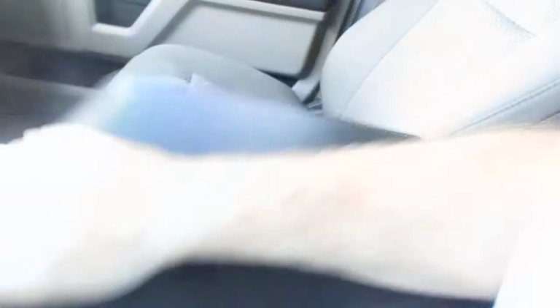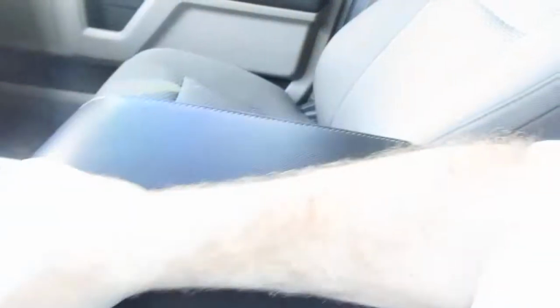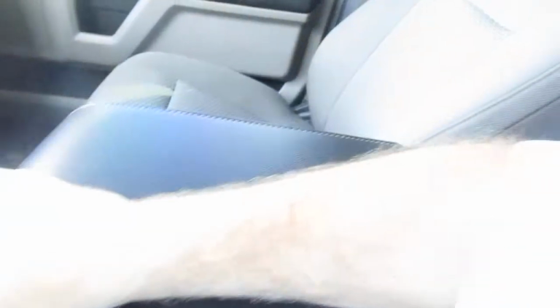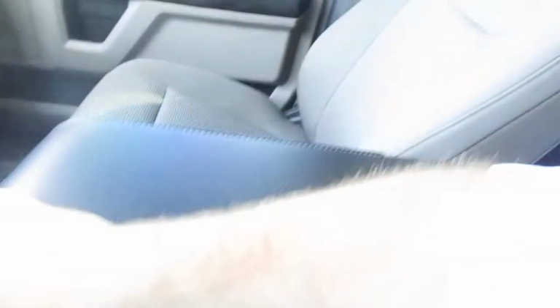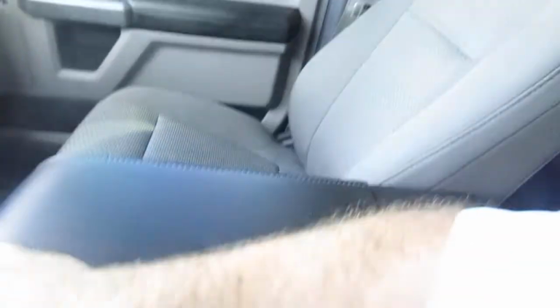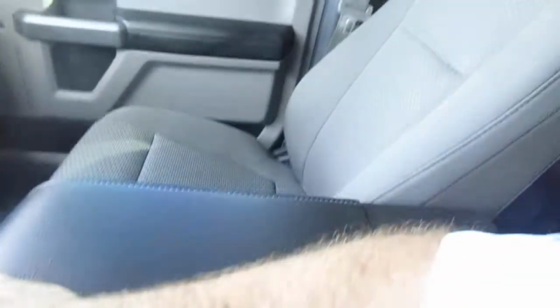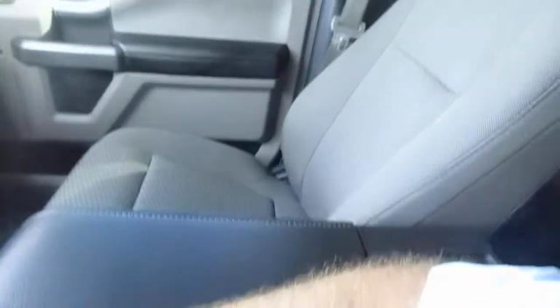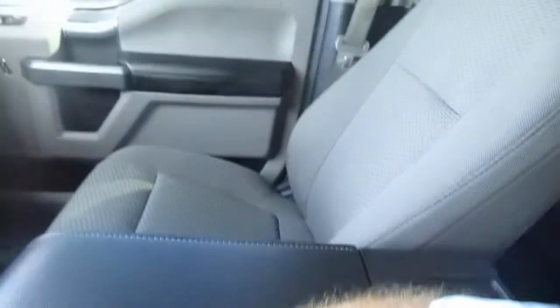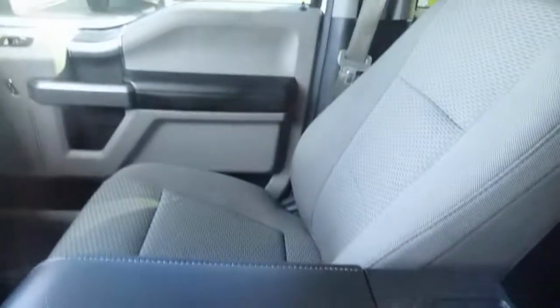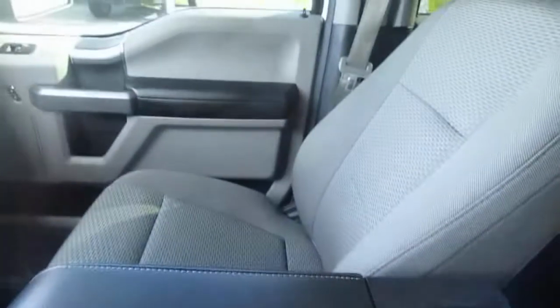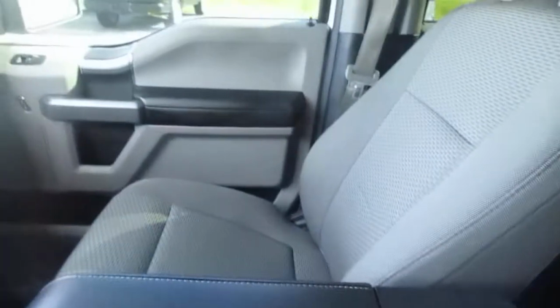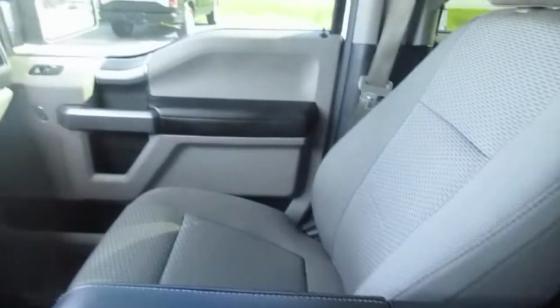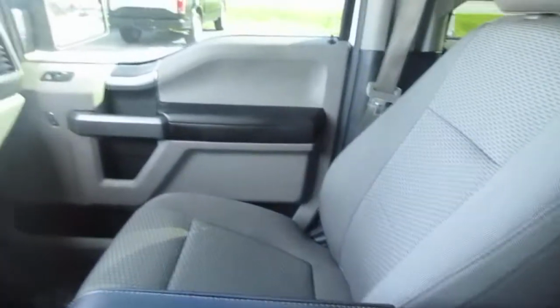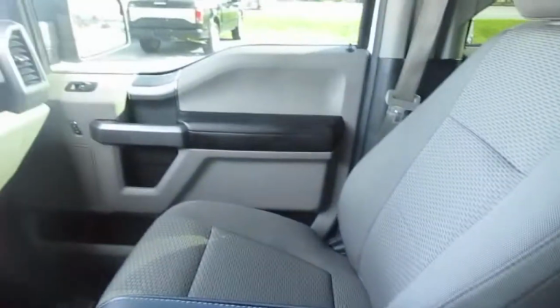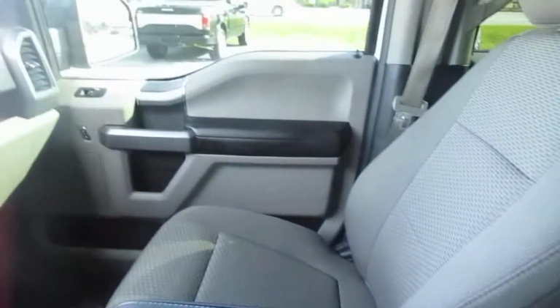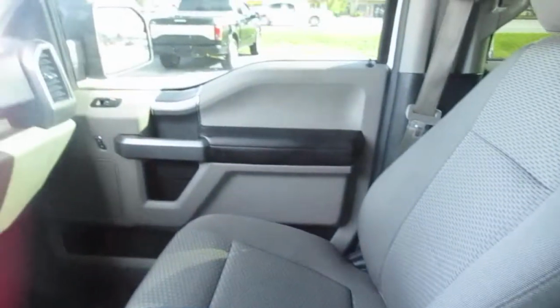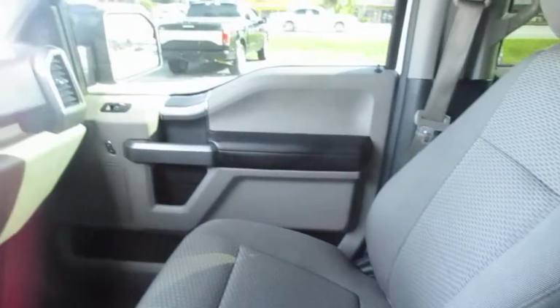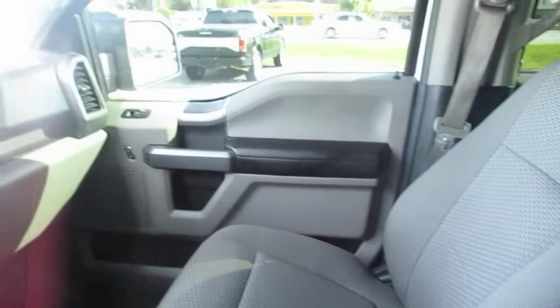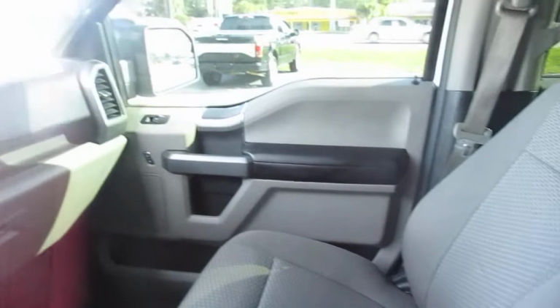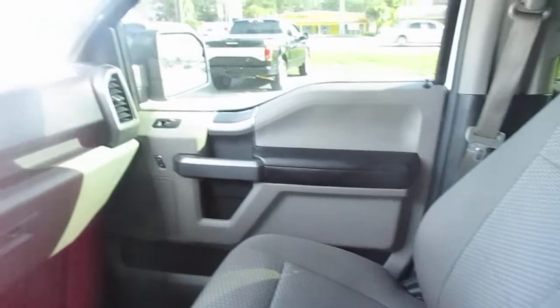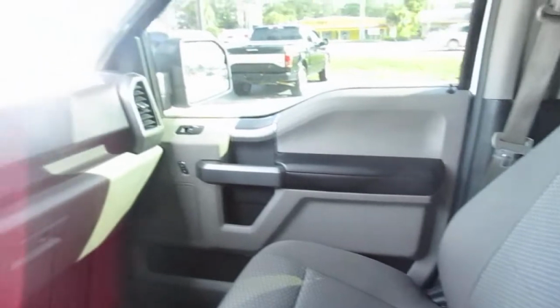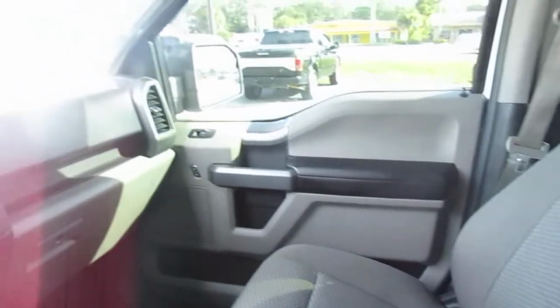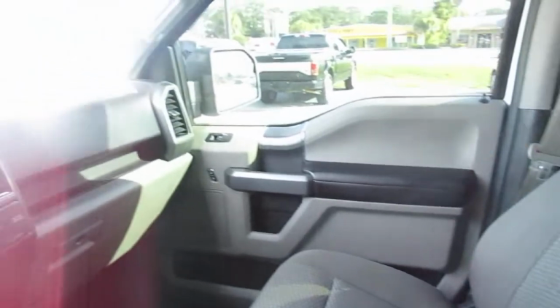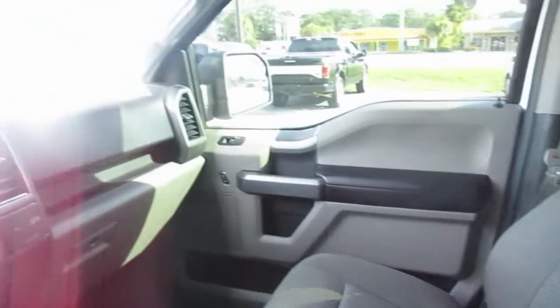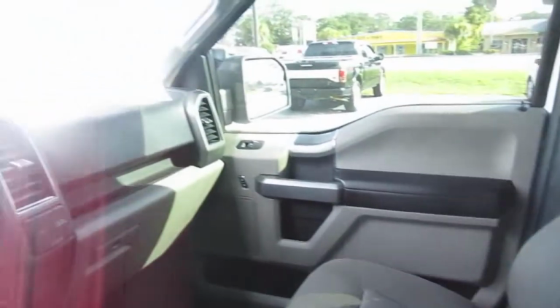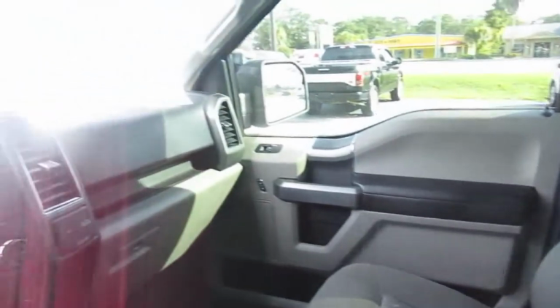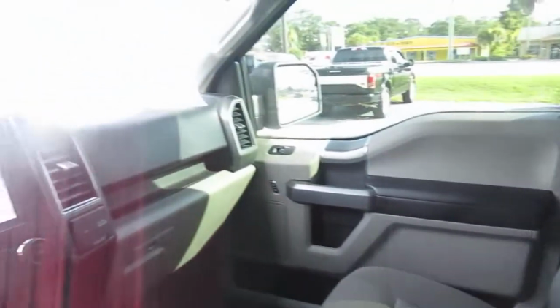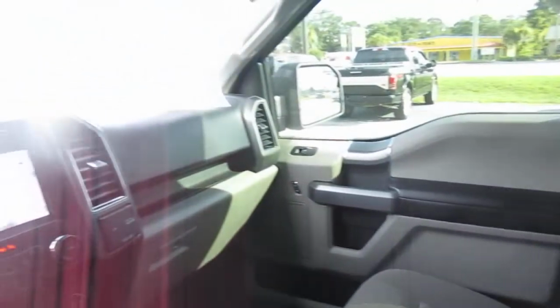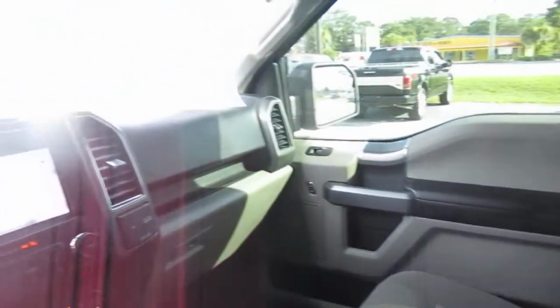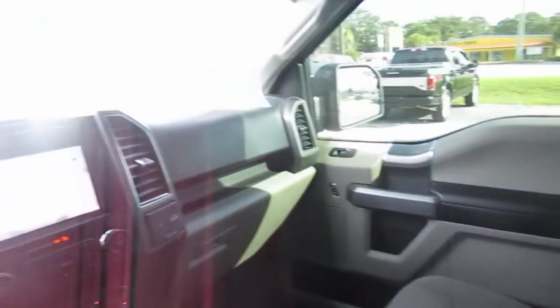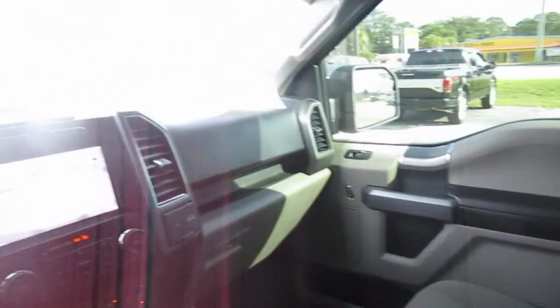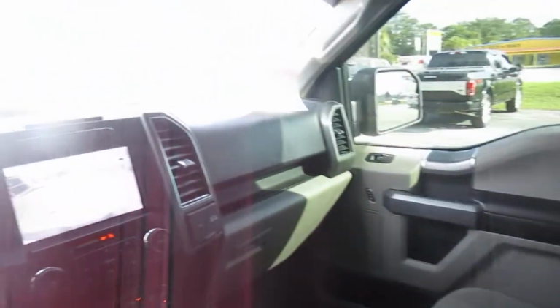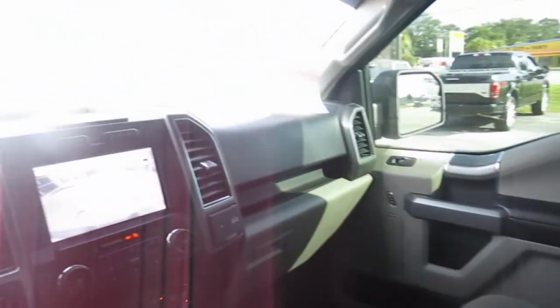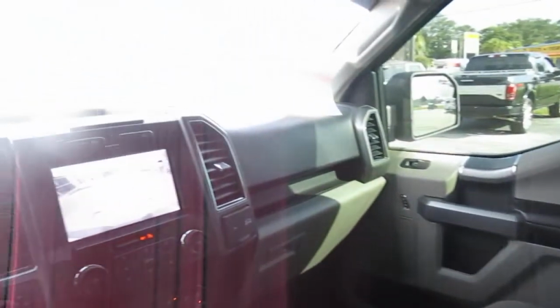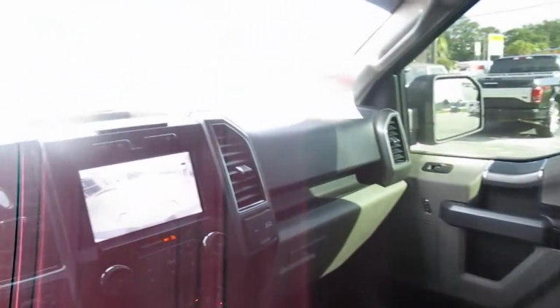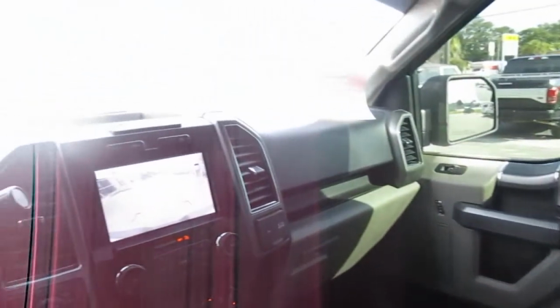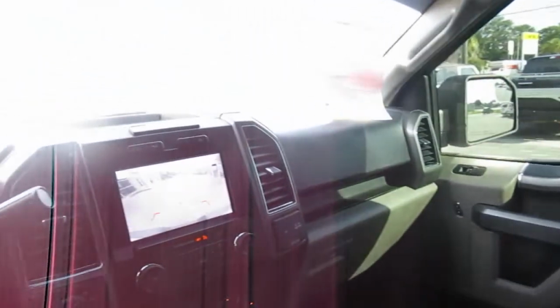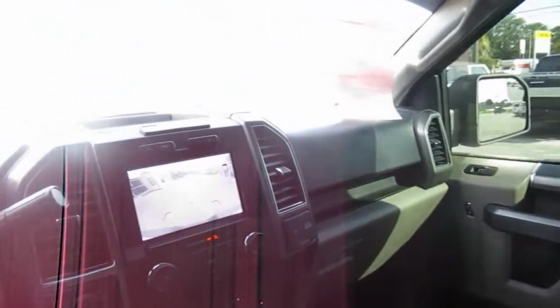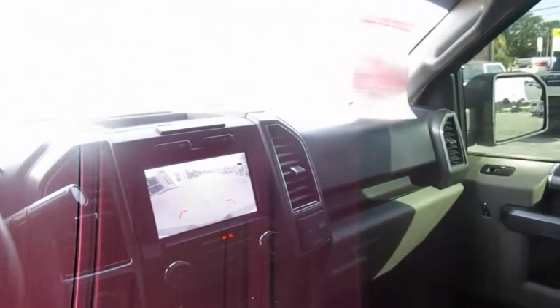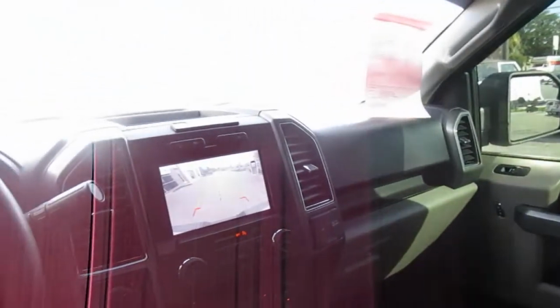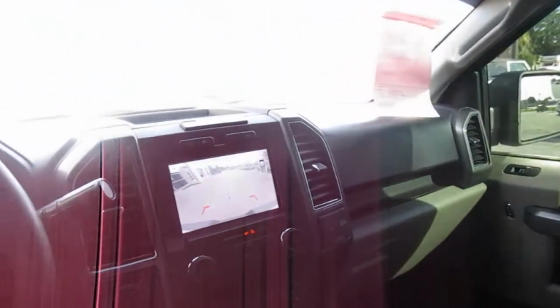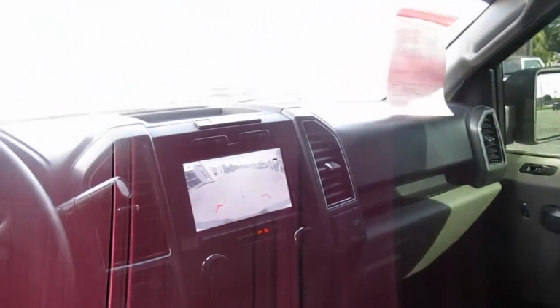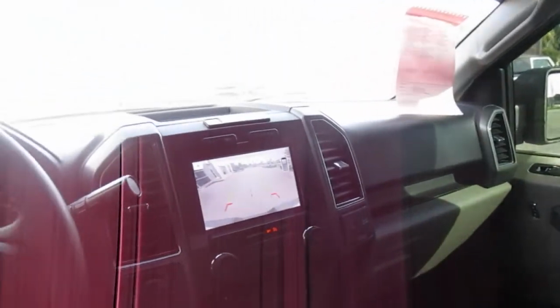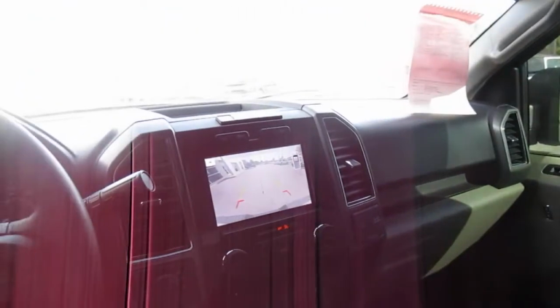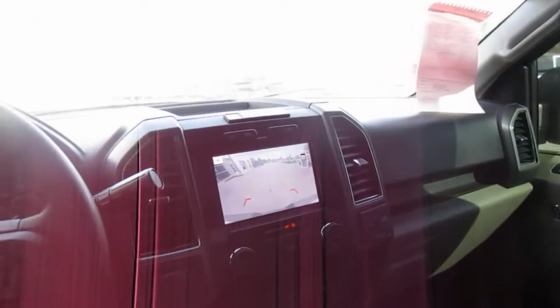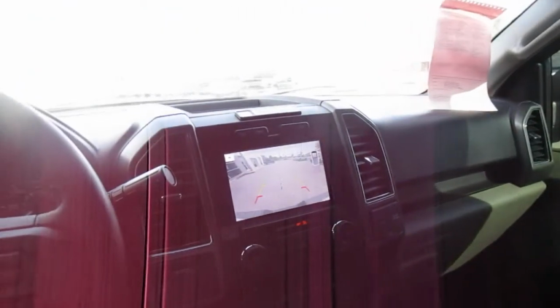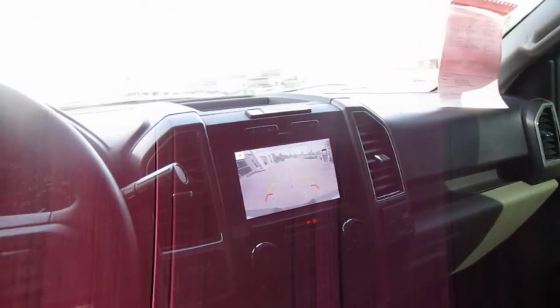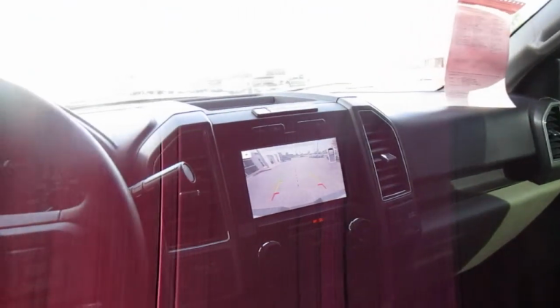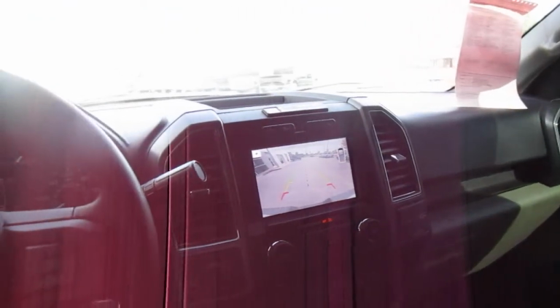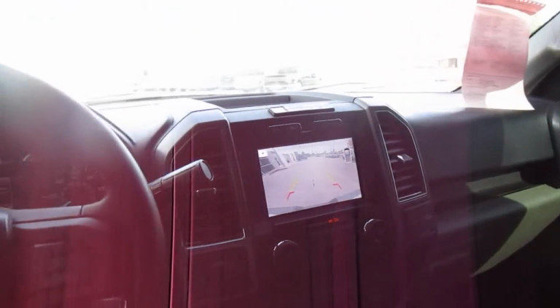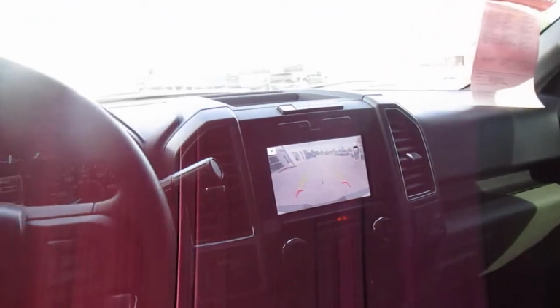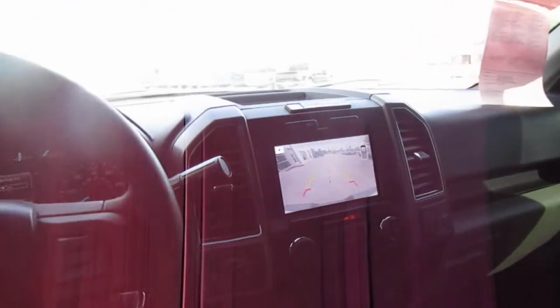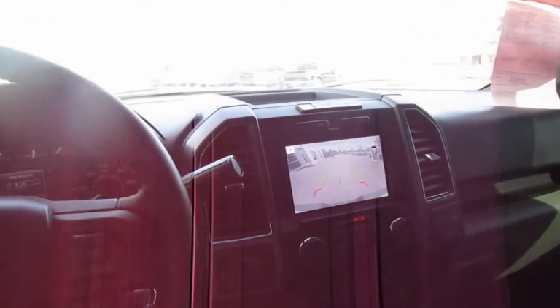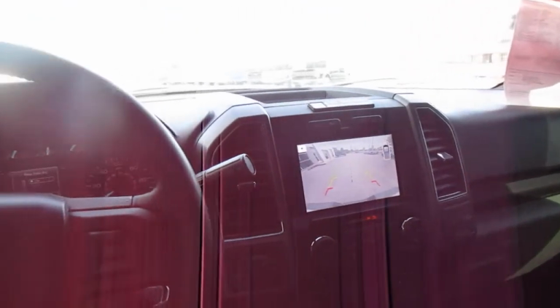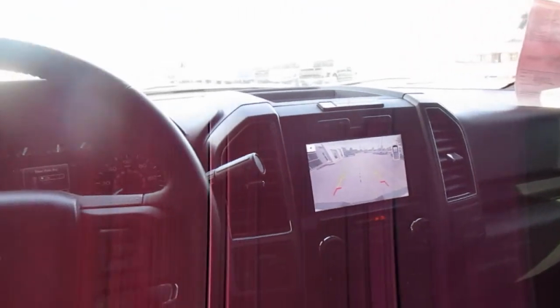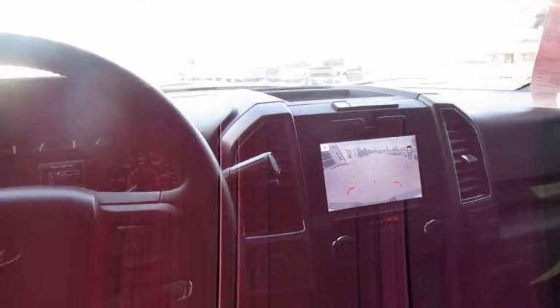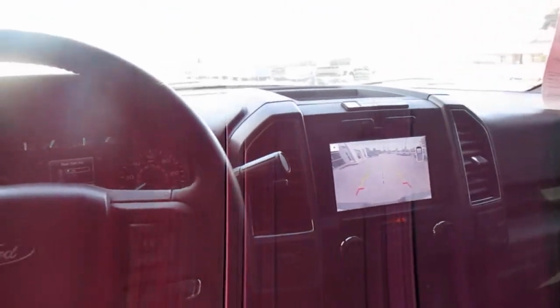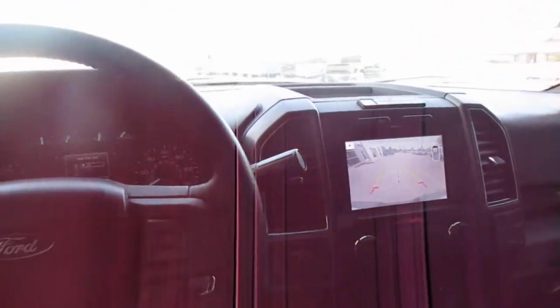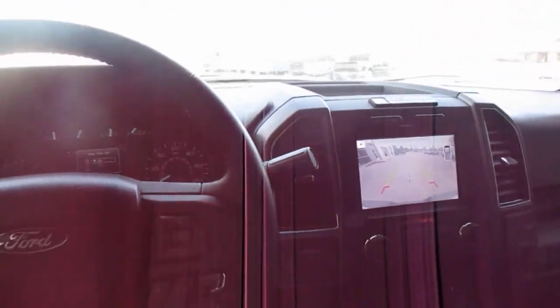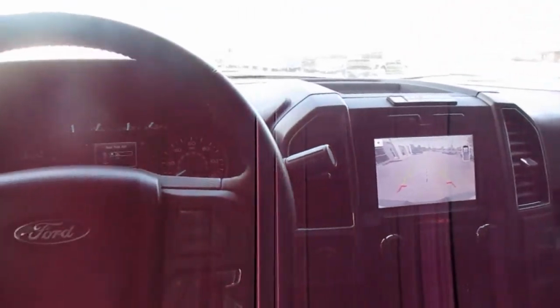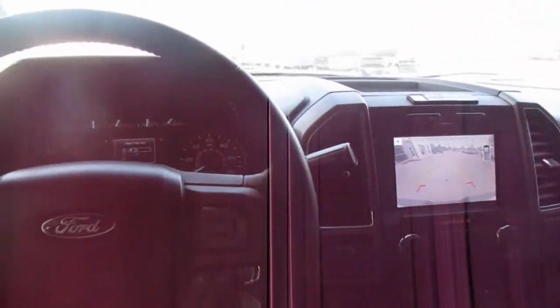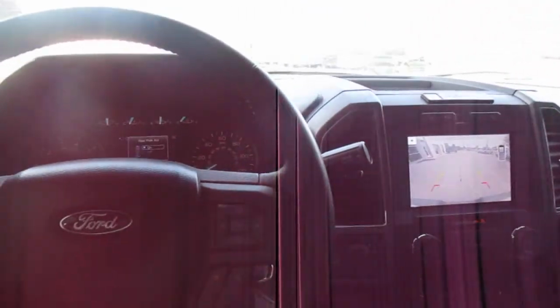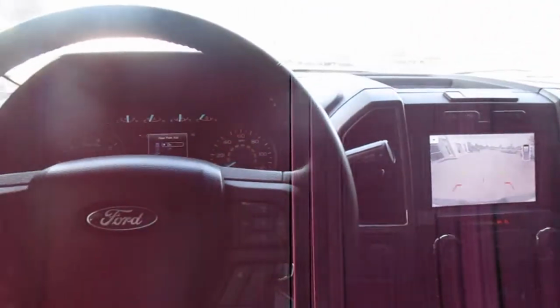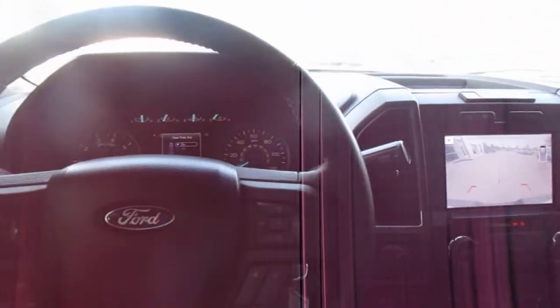So if you're in the market for a pre-owned F-150 like this one, come down to King's Colonial Ford and give this one a test drive. Thank you for watching.